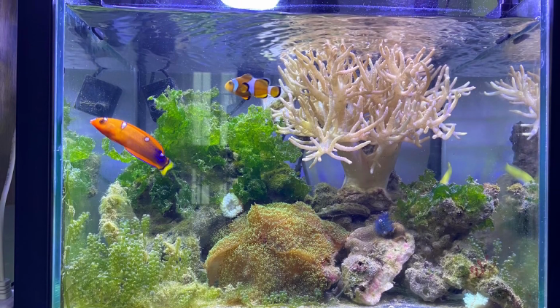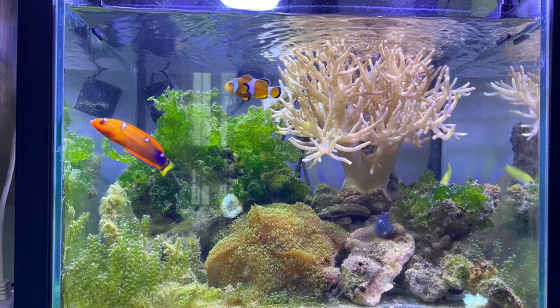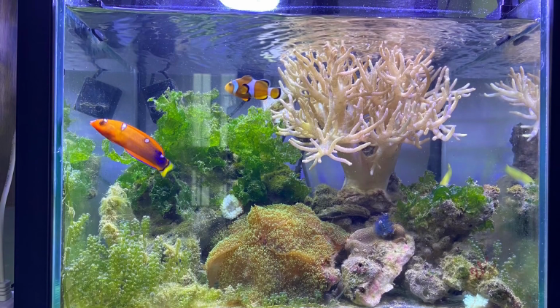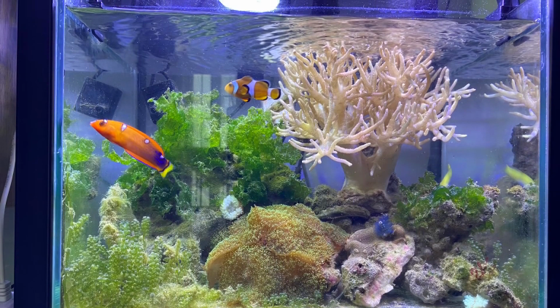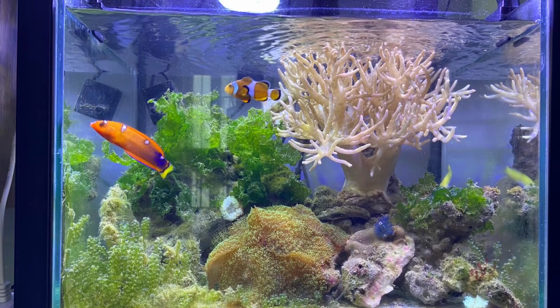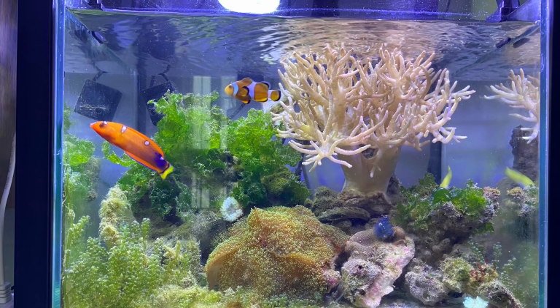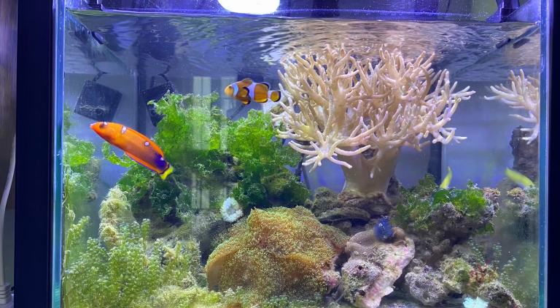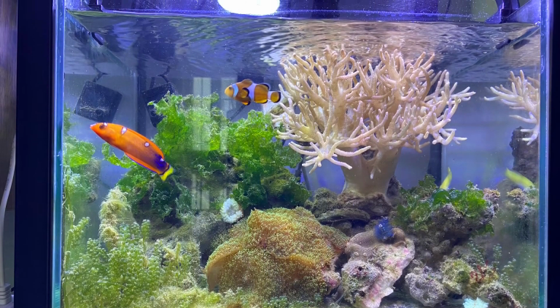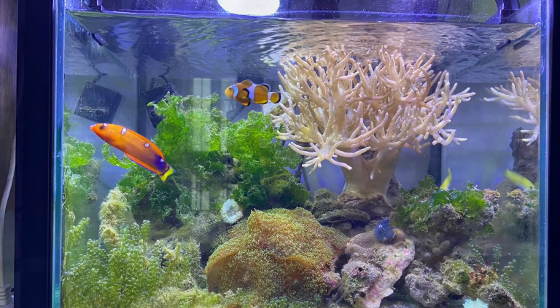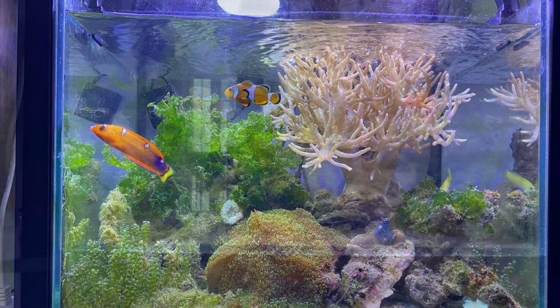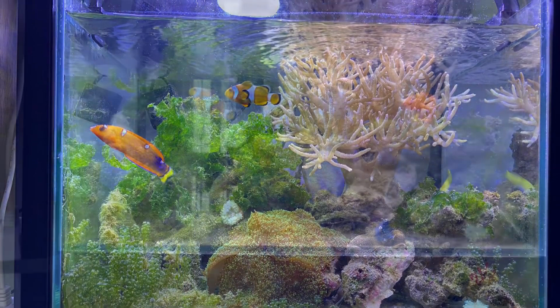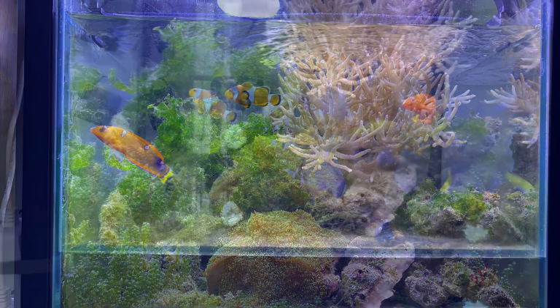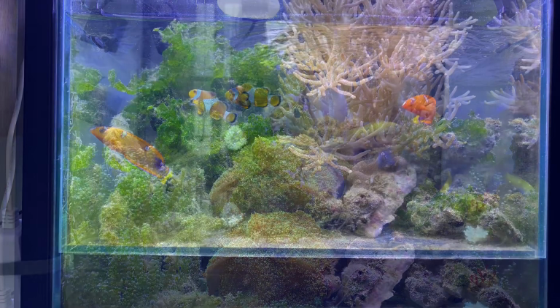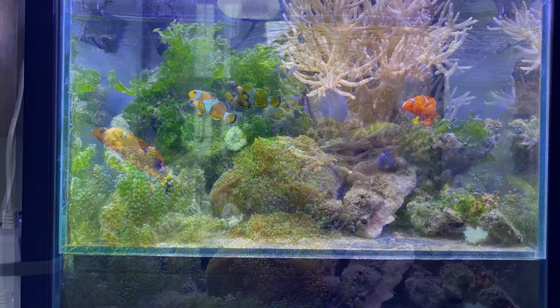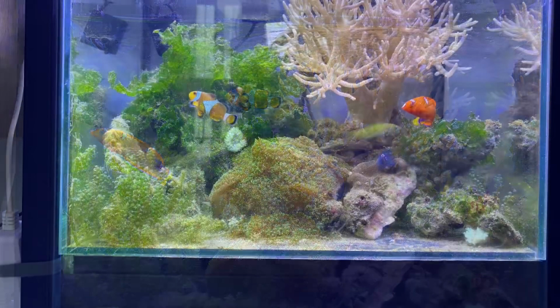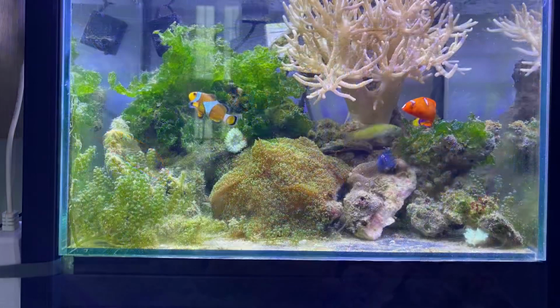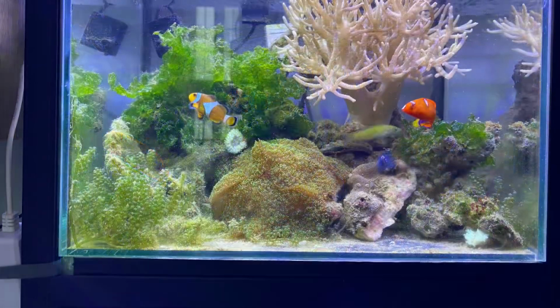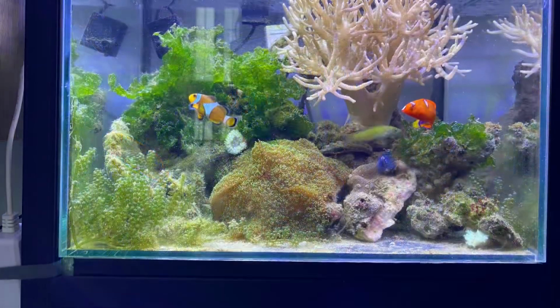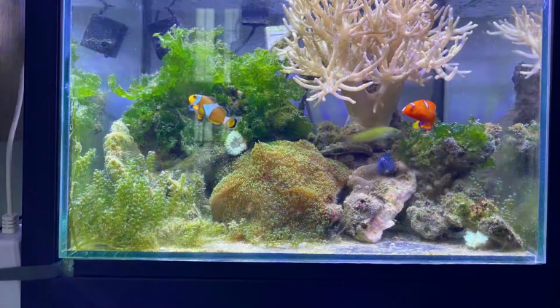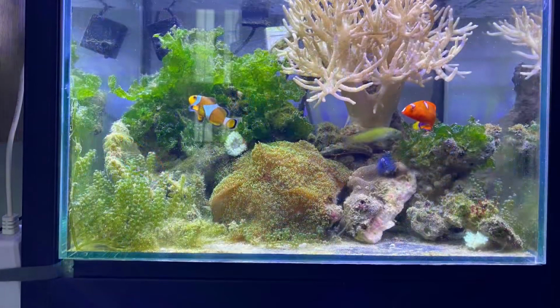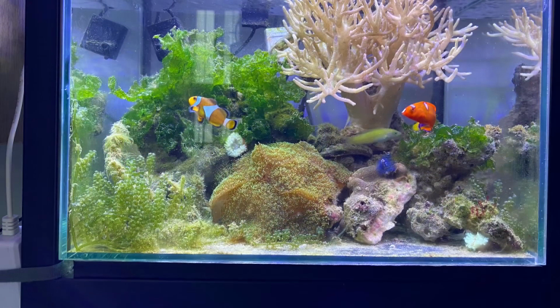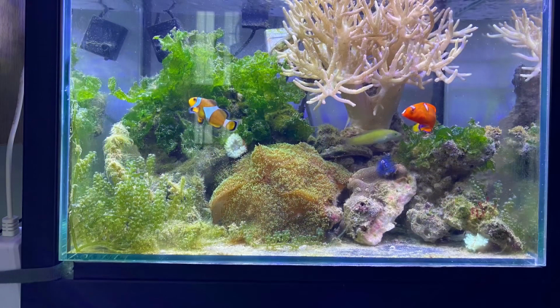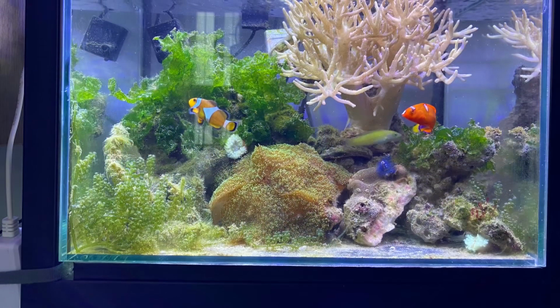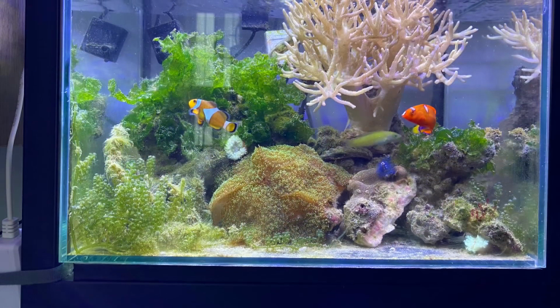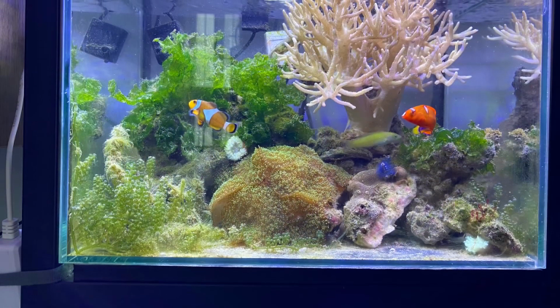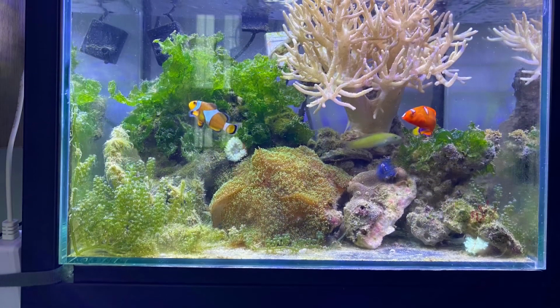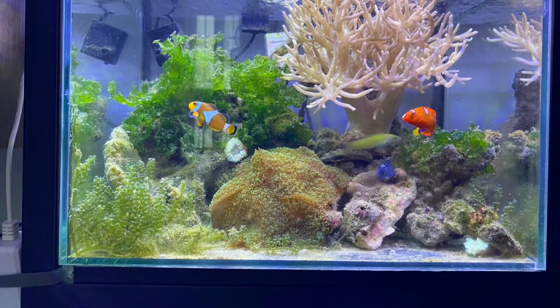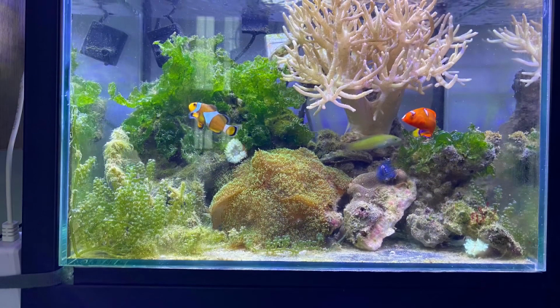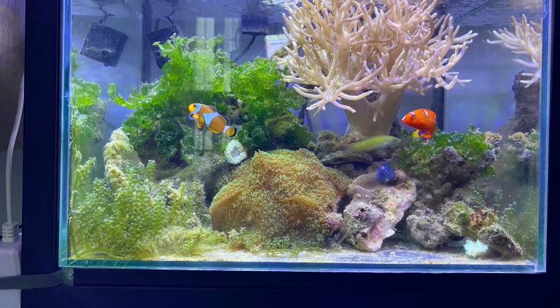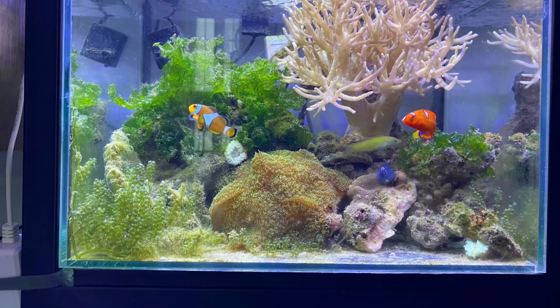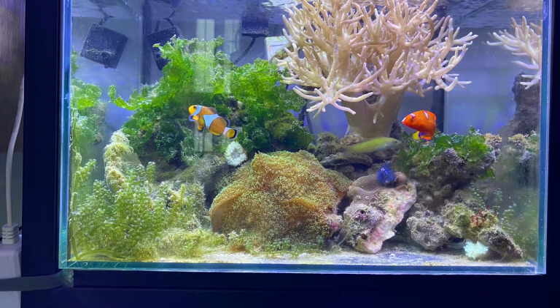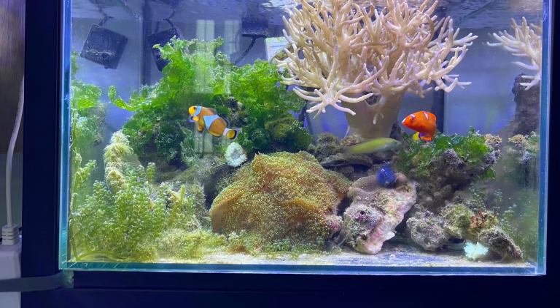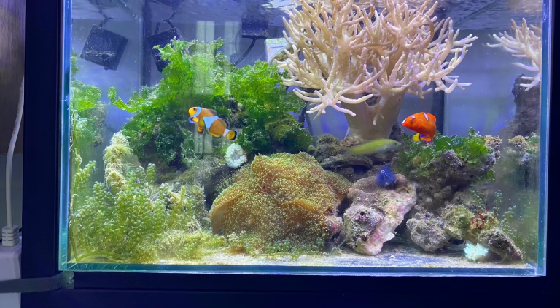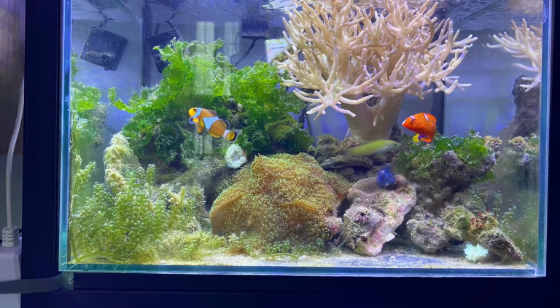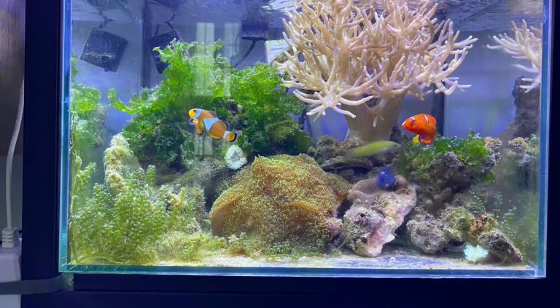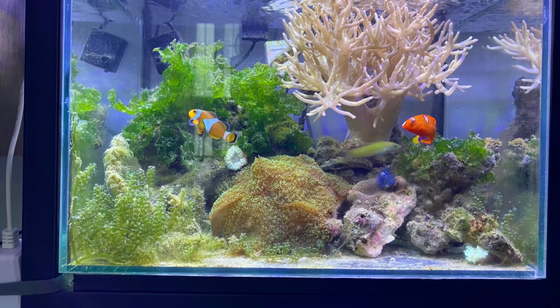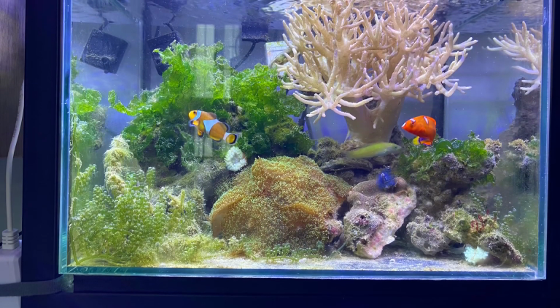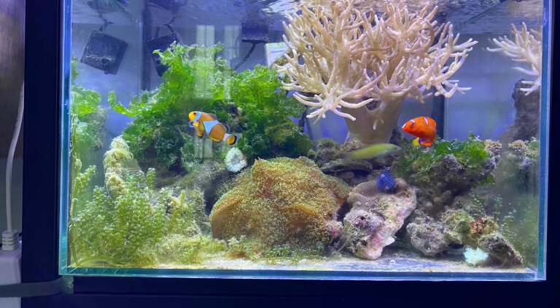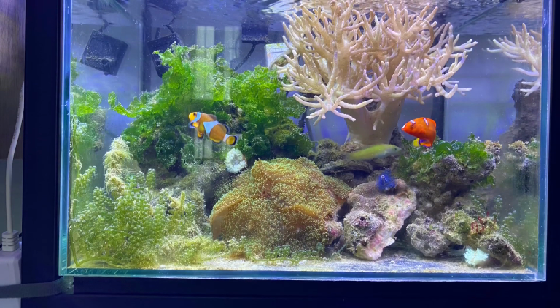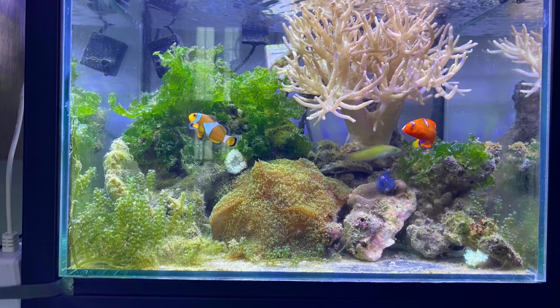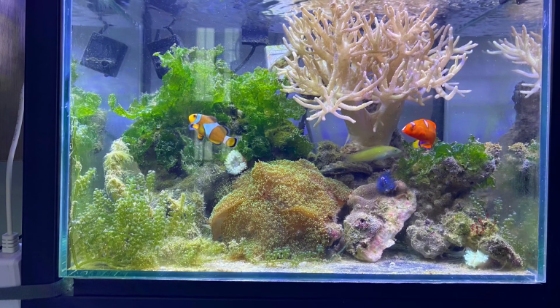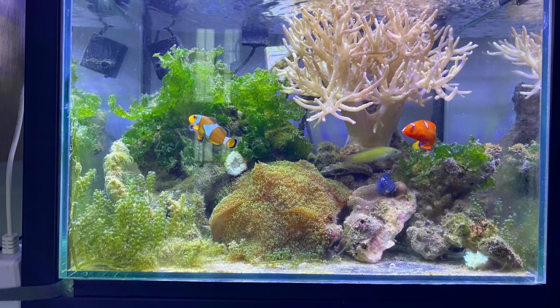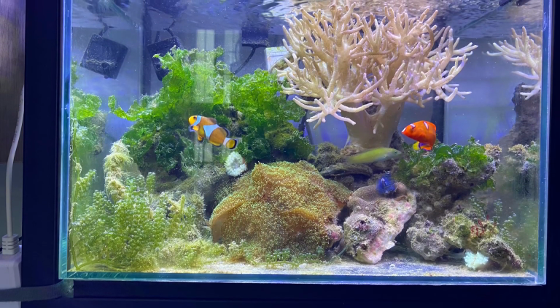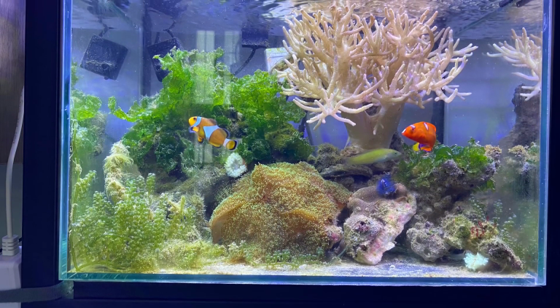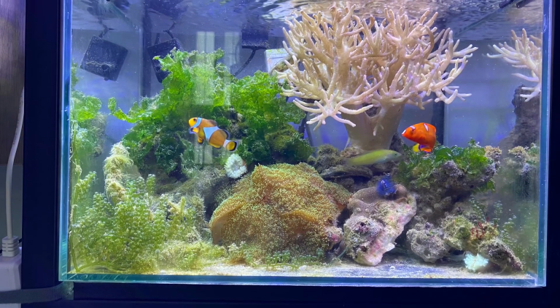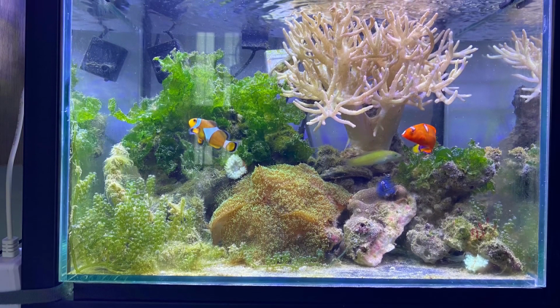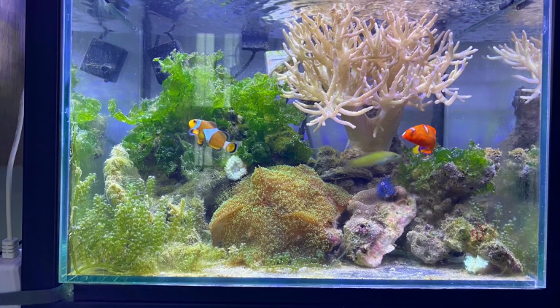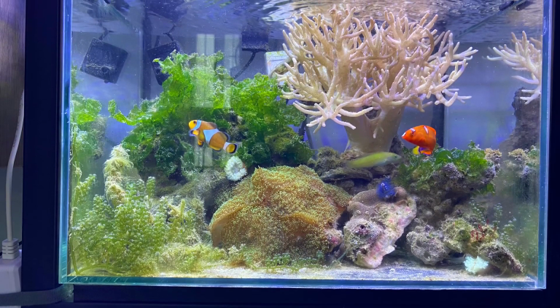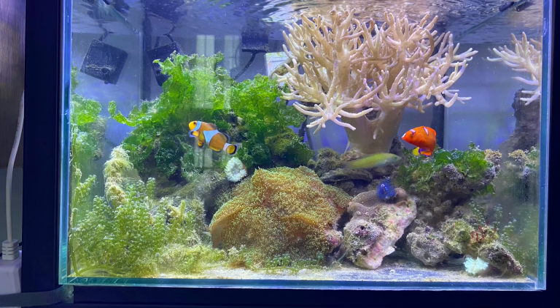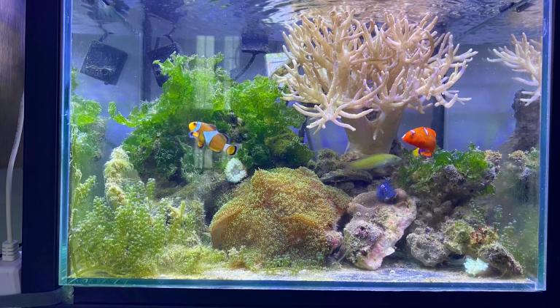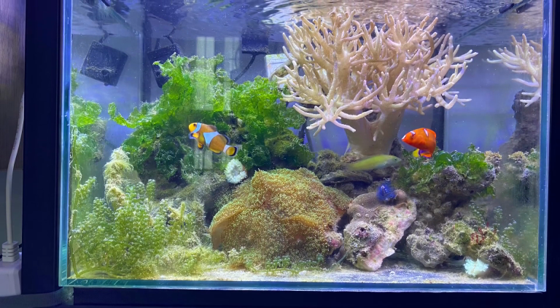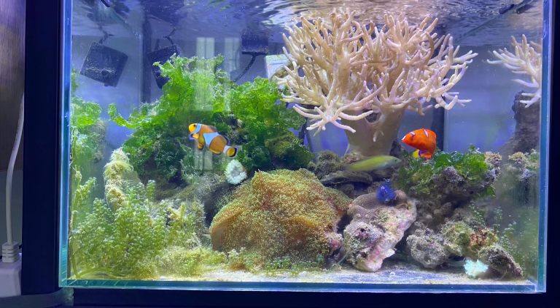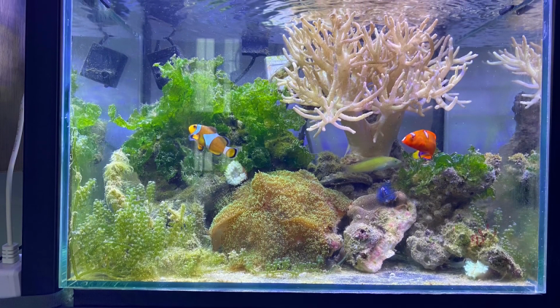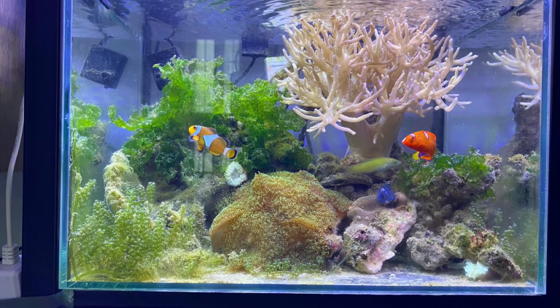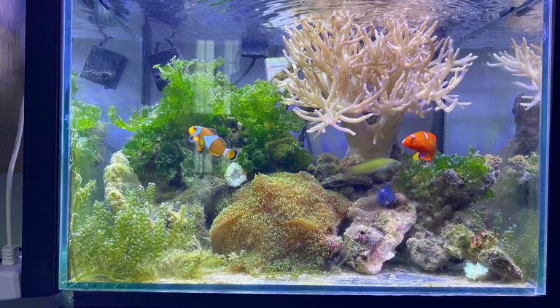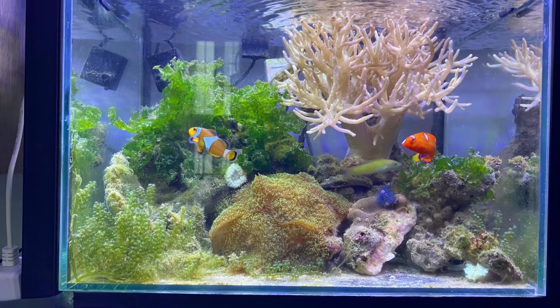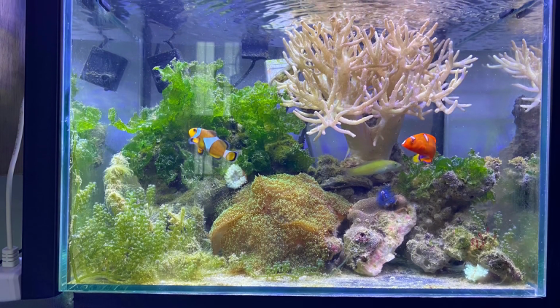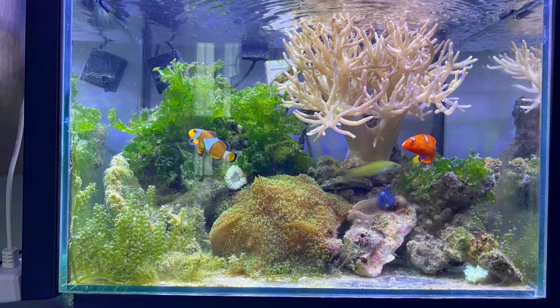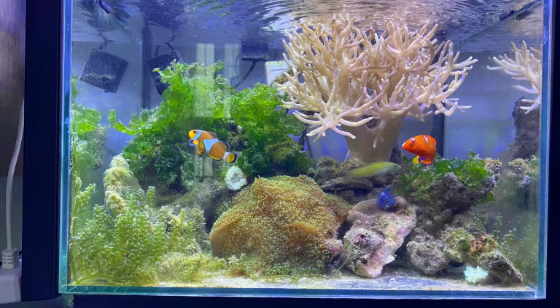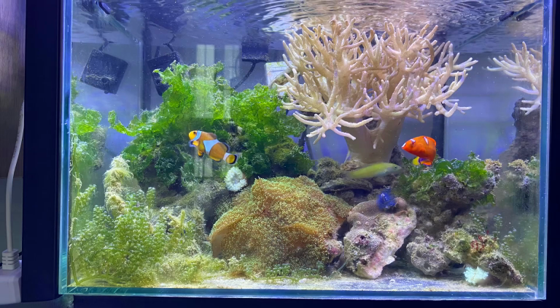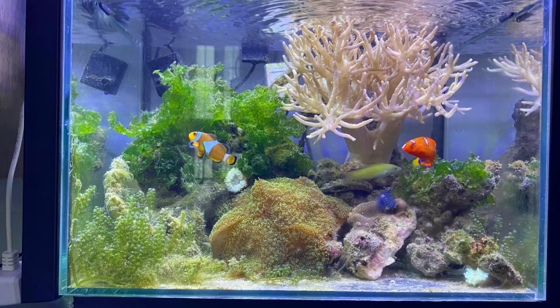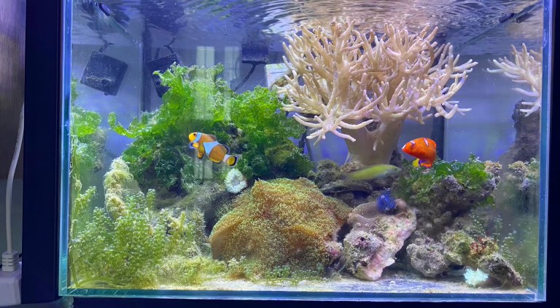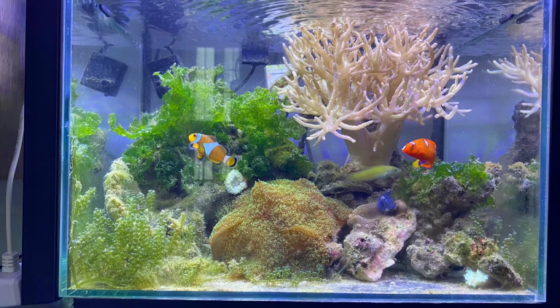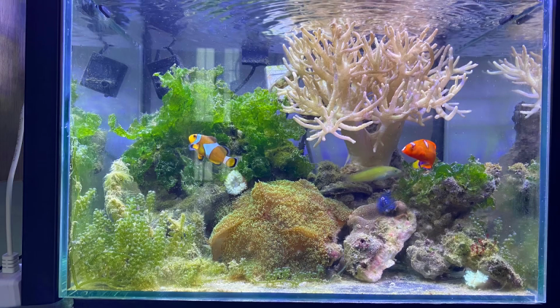A few days later, I added fish and soft corals. They are still alive and growing well in this tank.